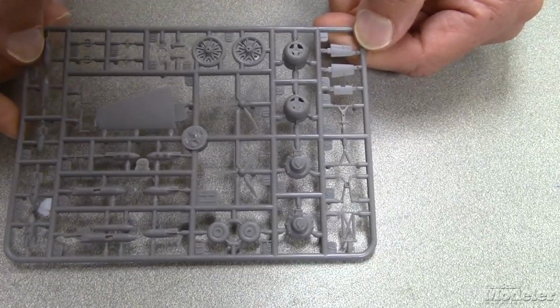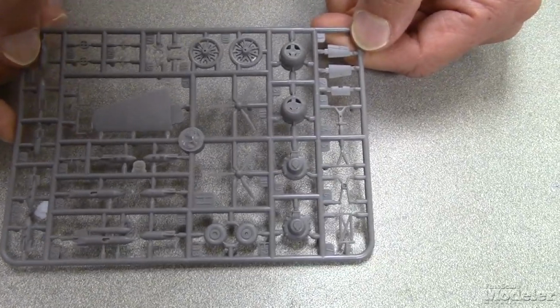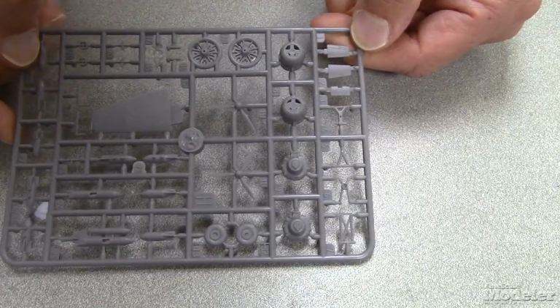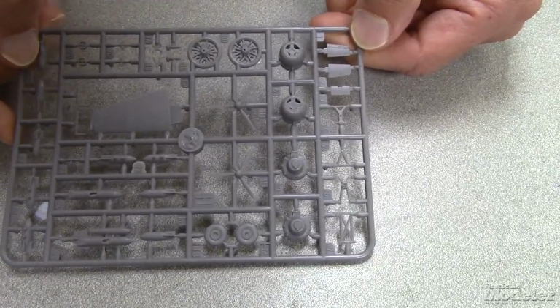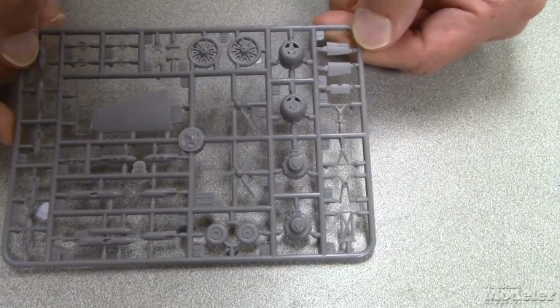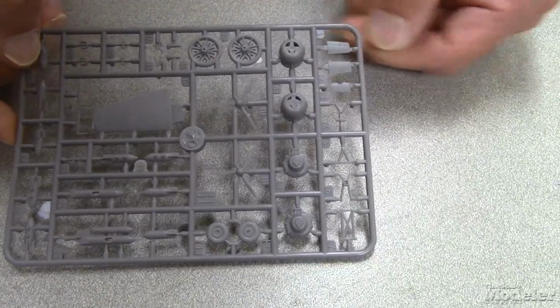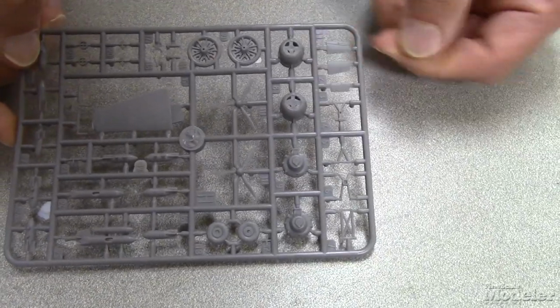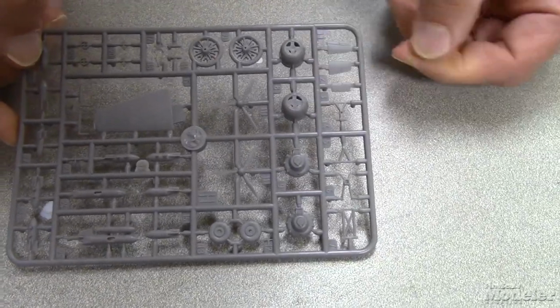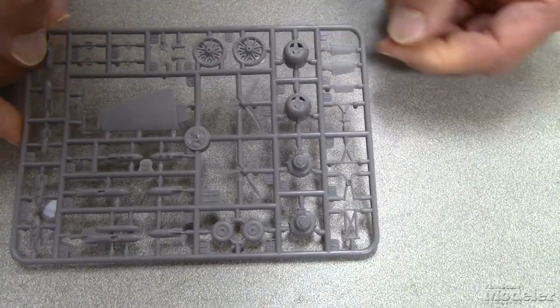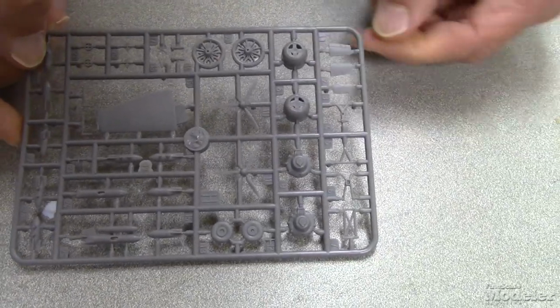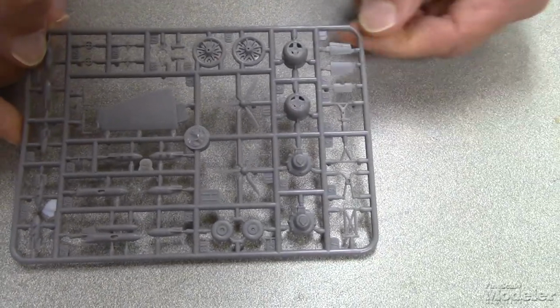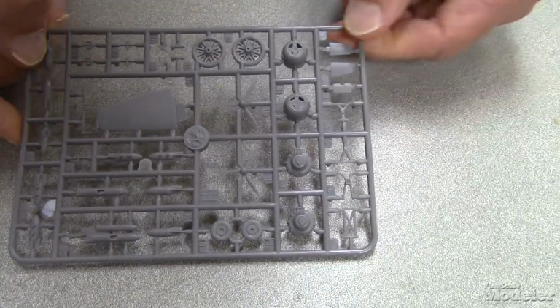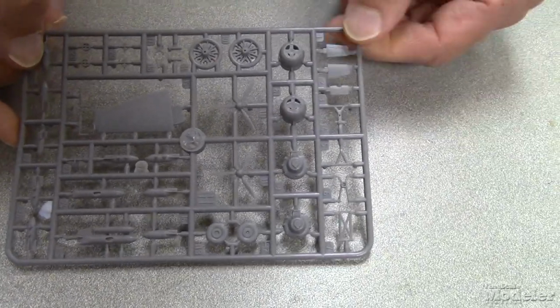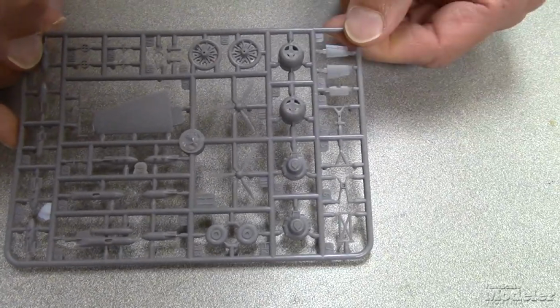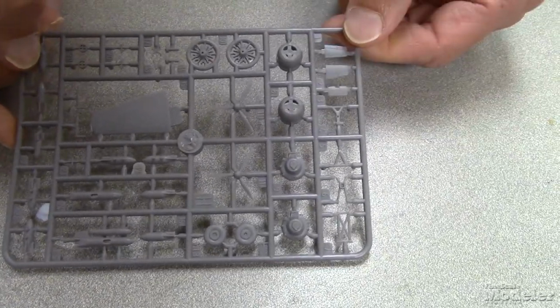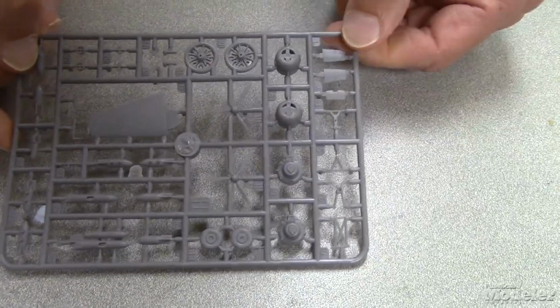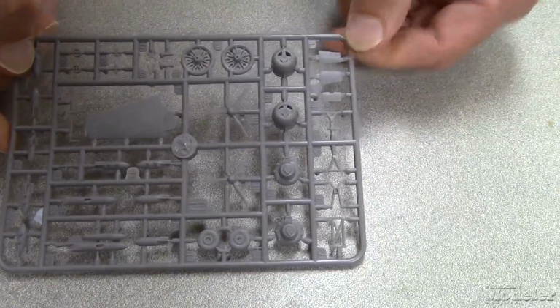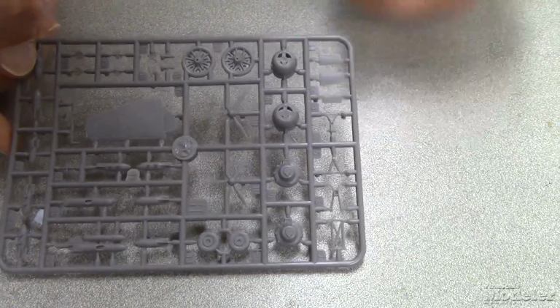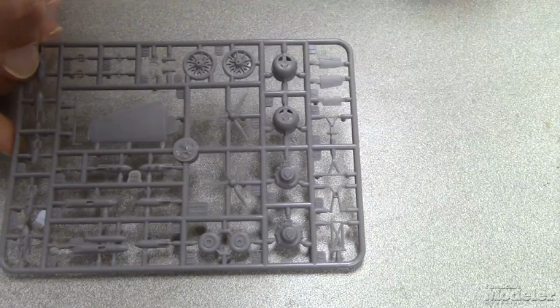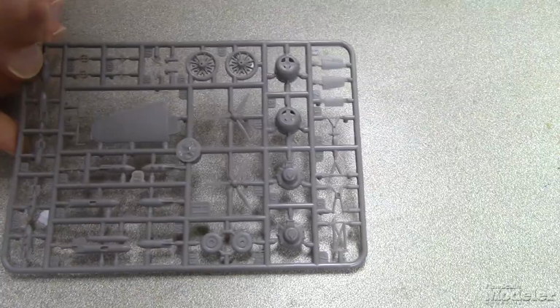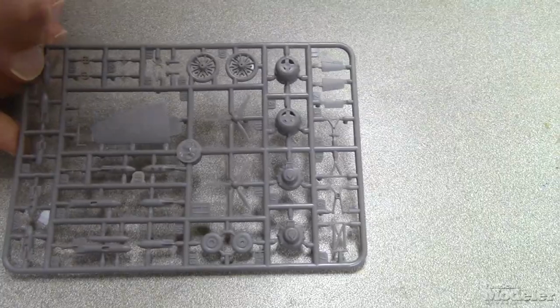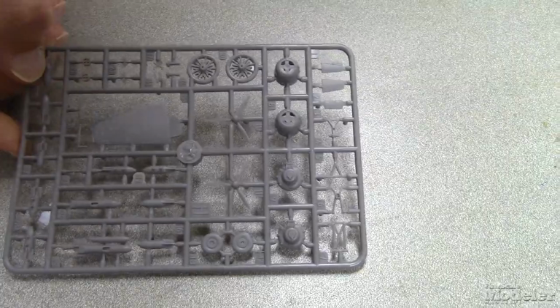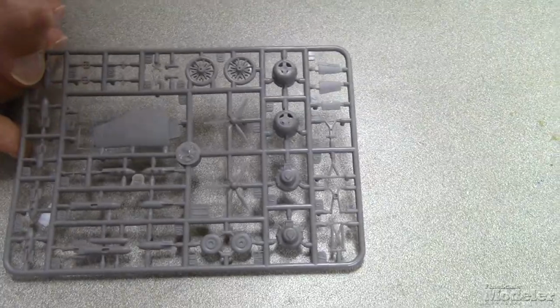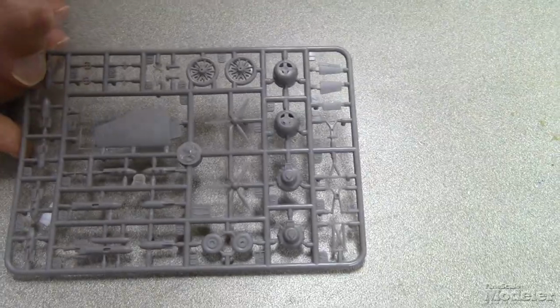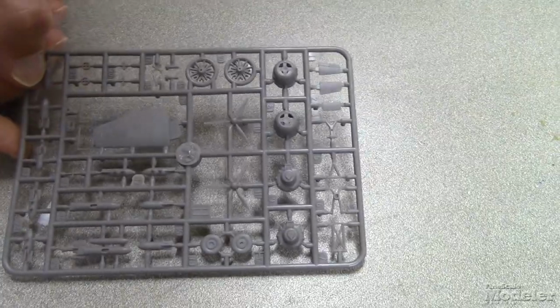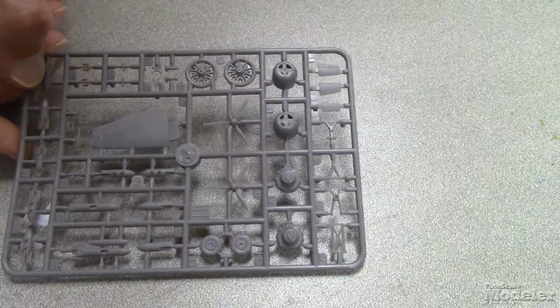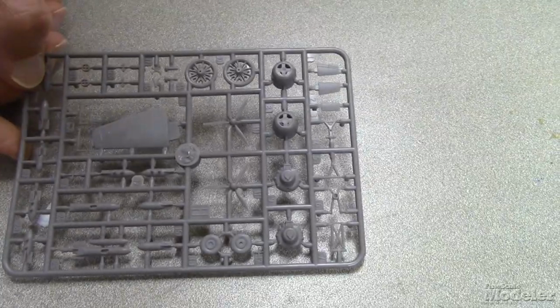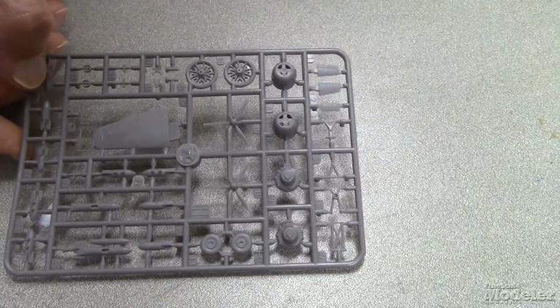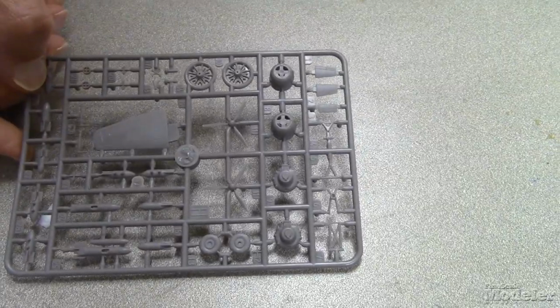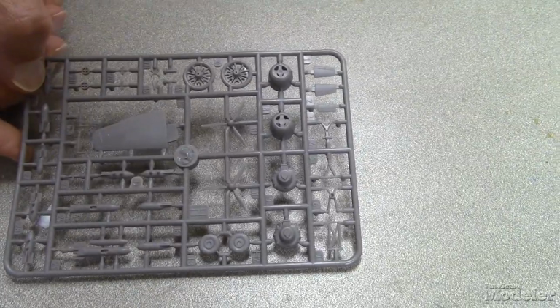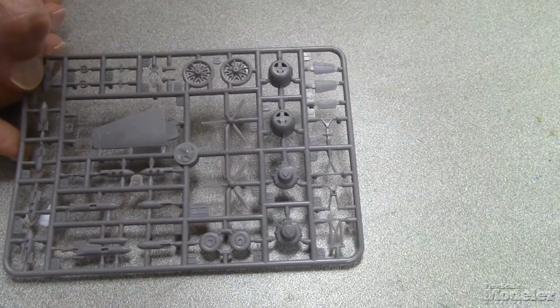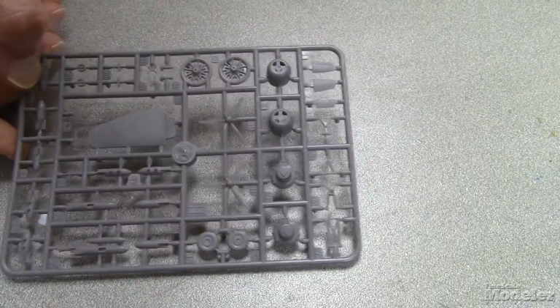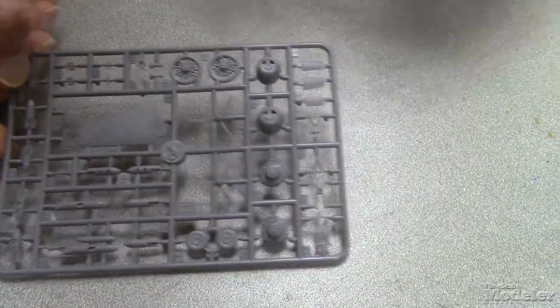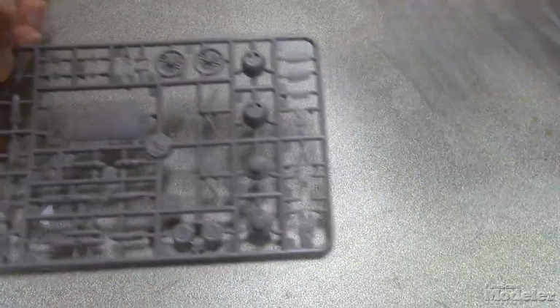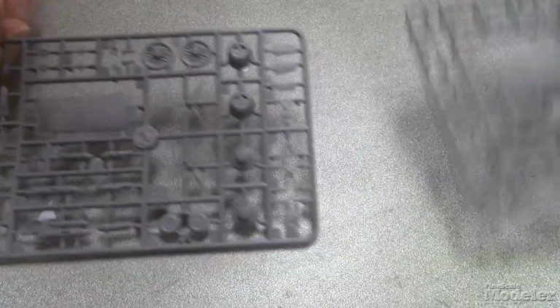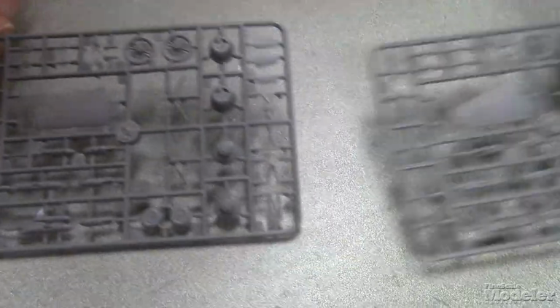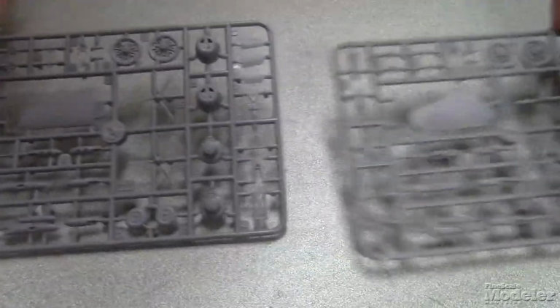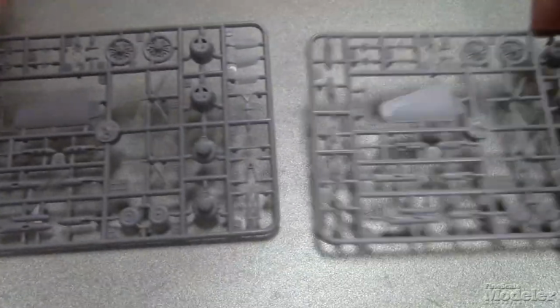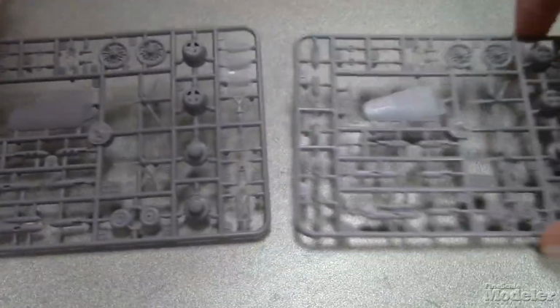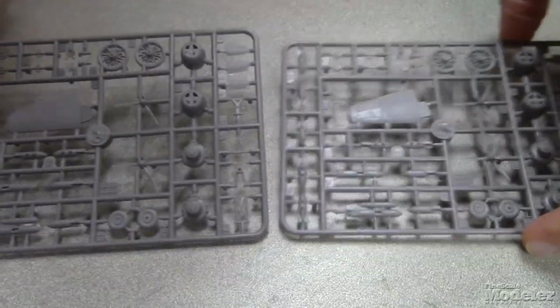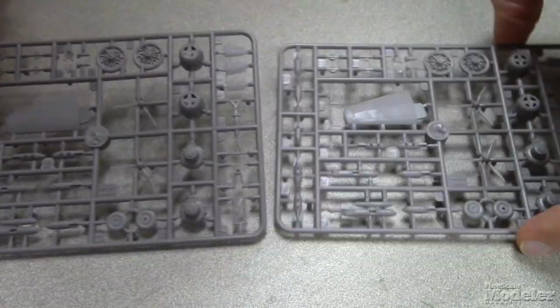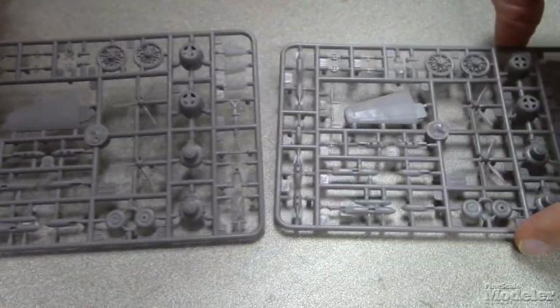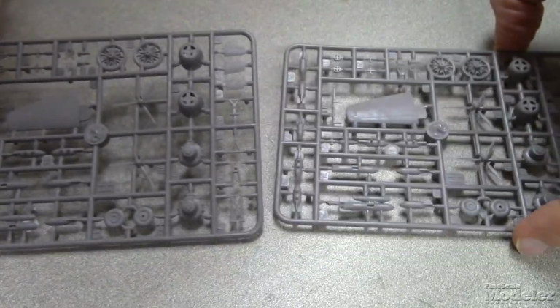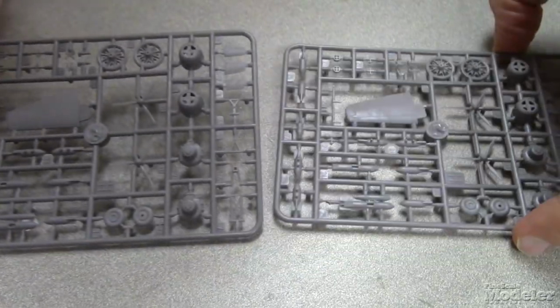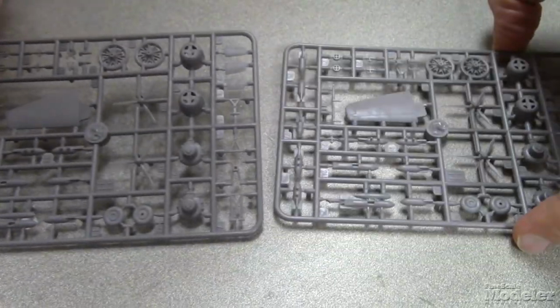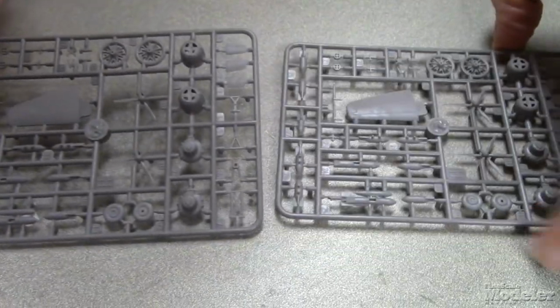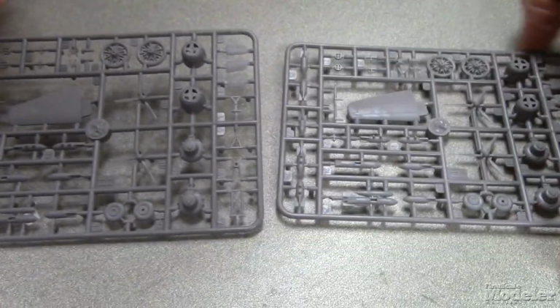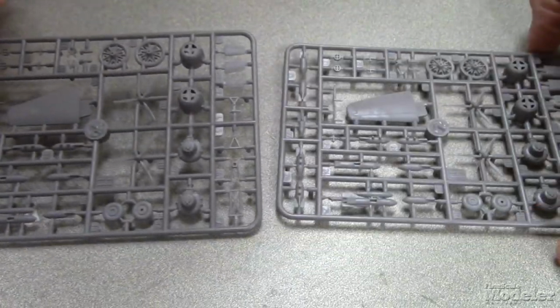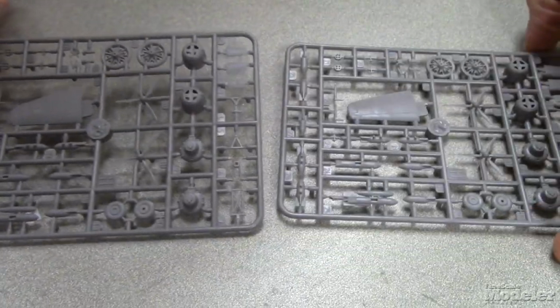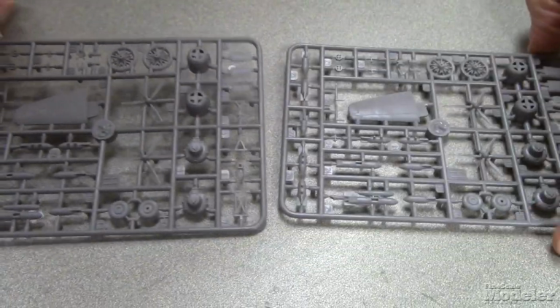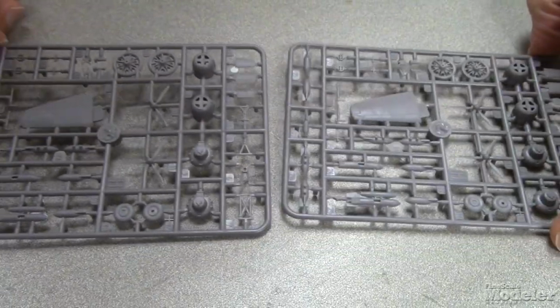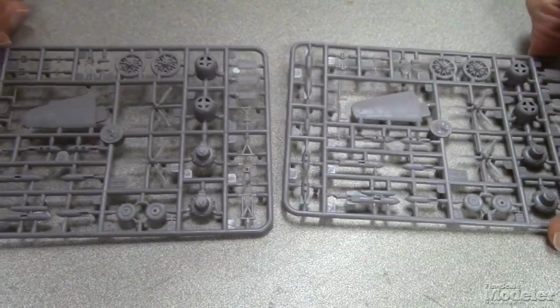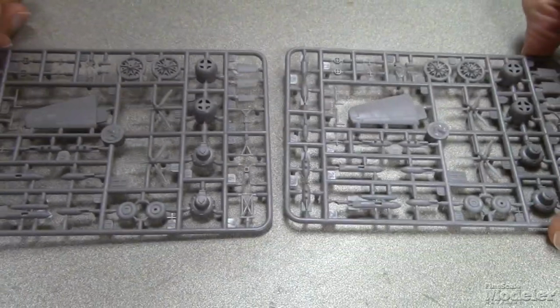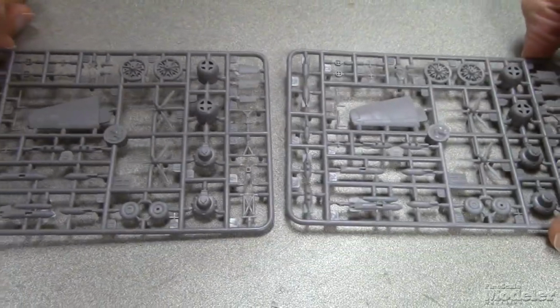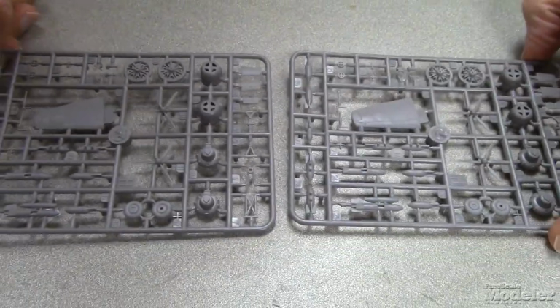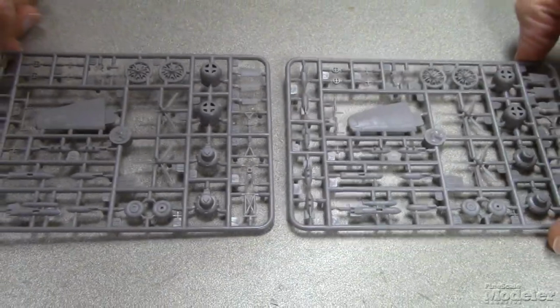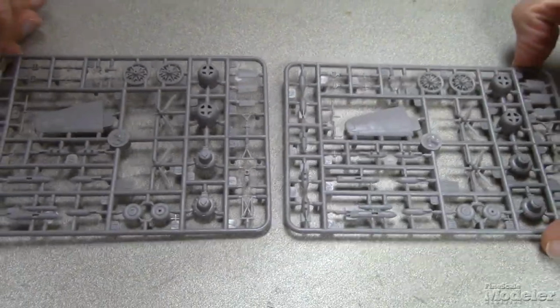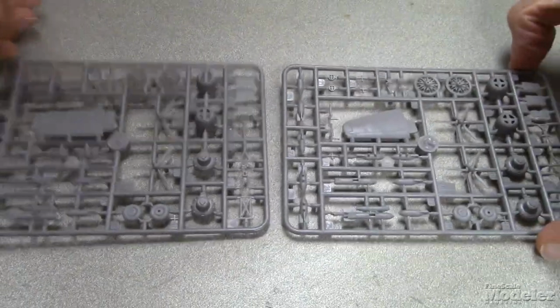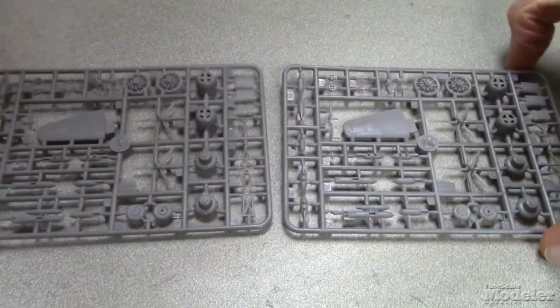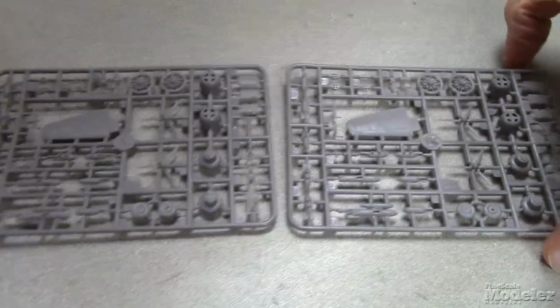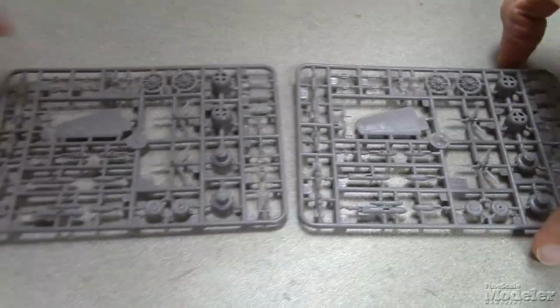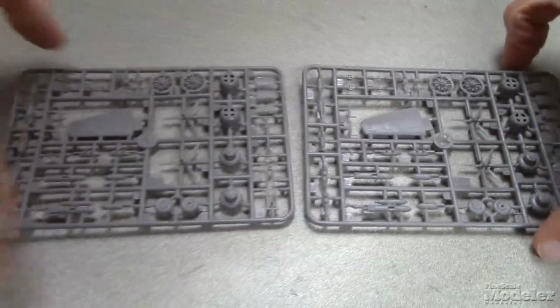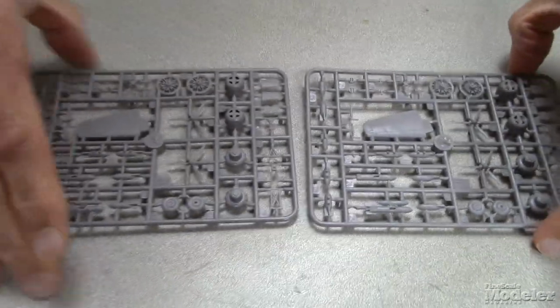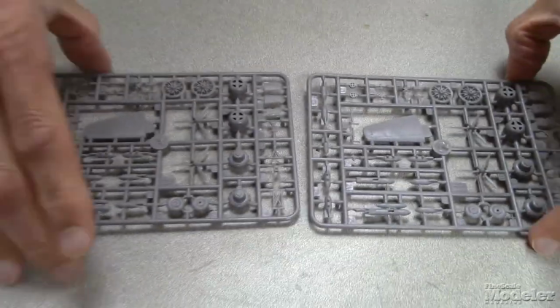The other sprue there is an identical one — yes. There are two of those because four engines, so two on each.